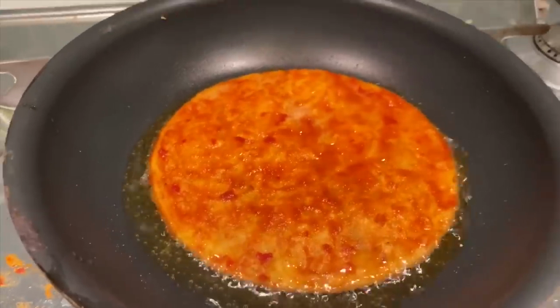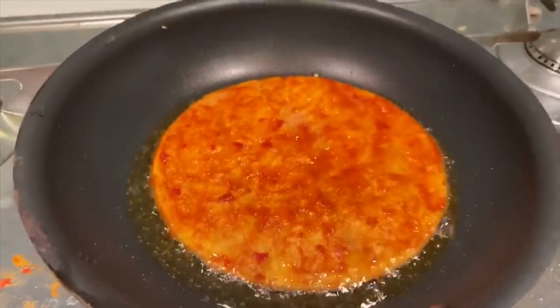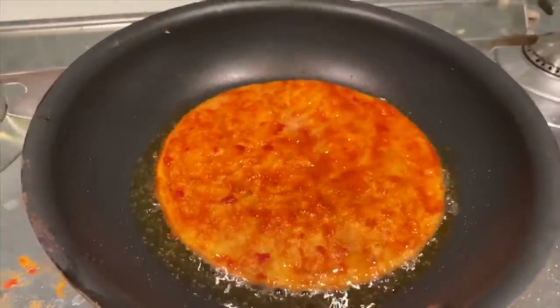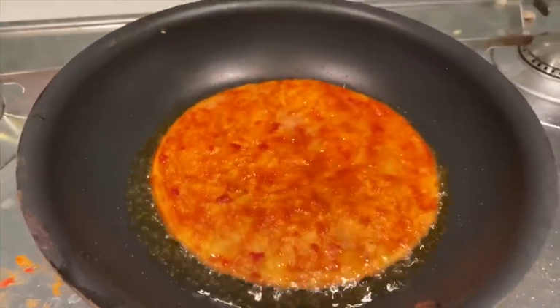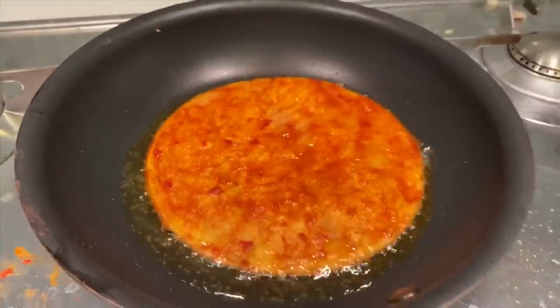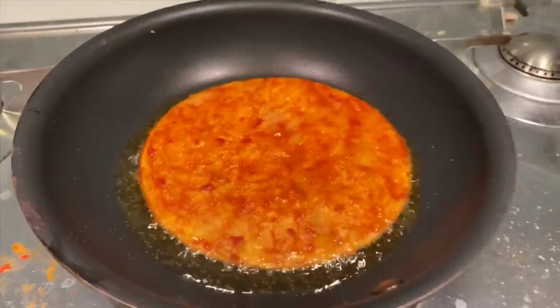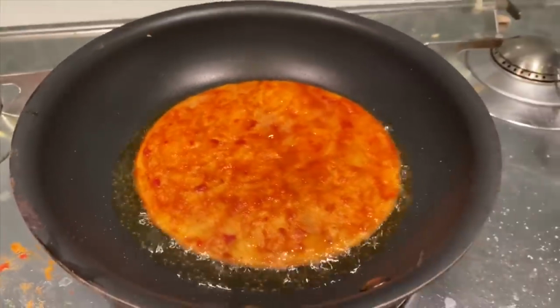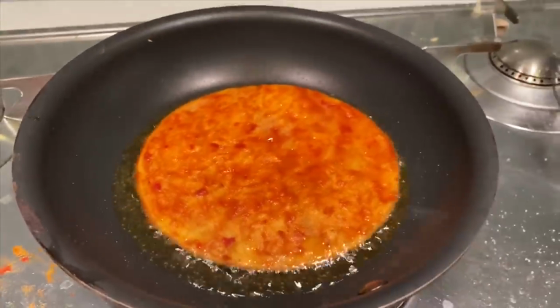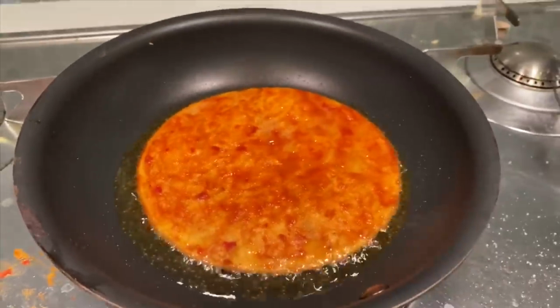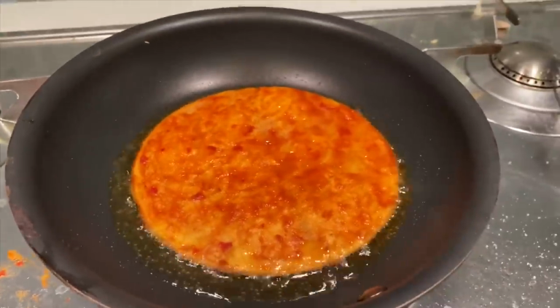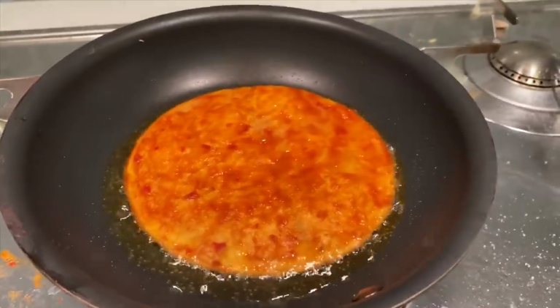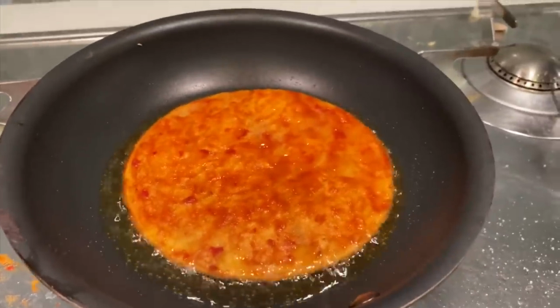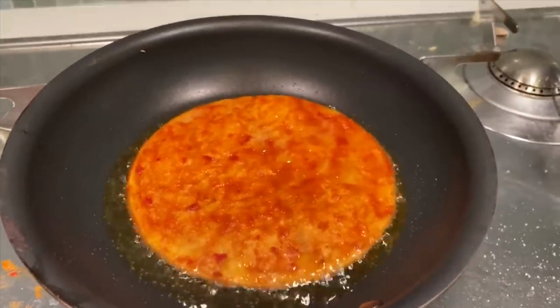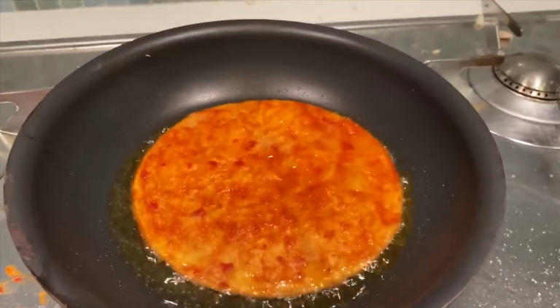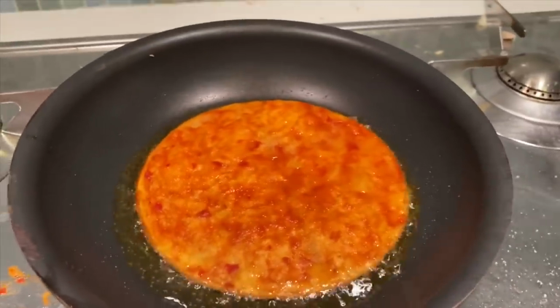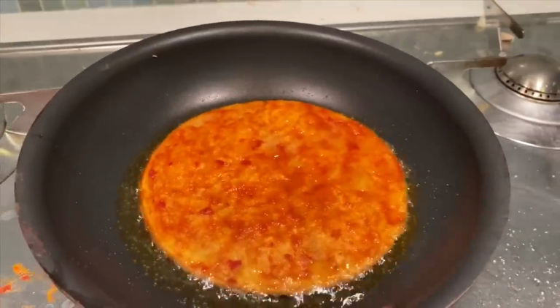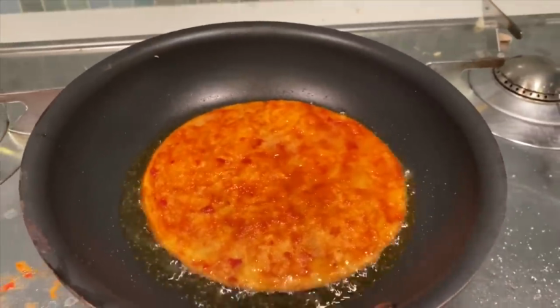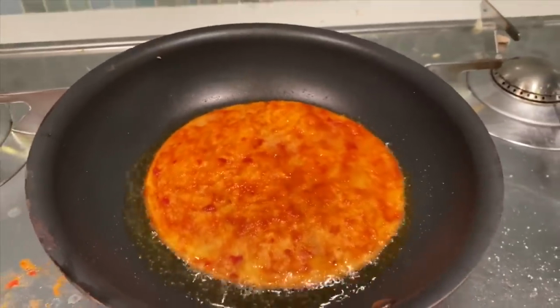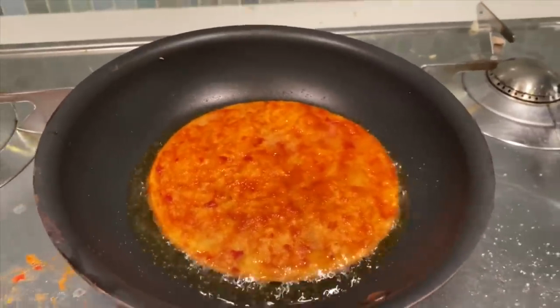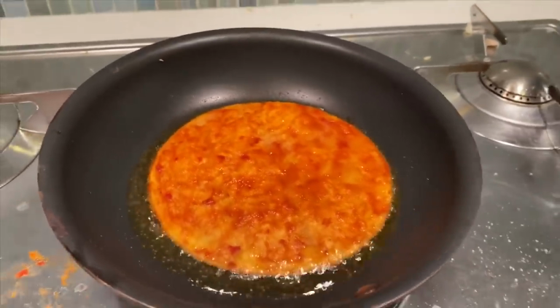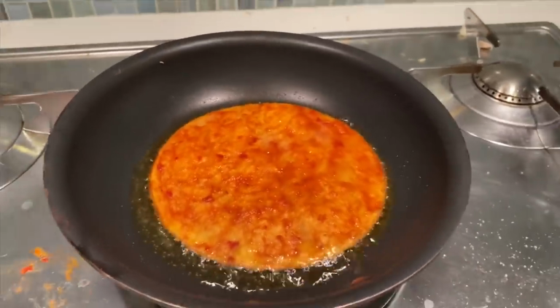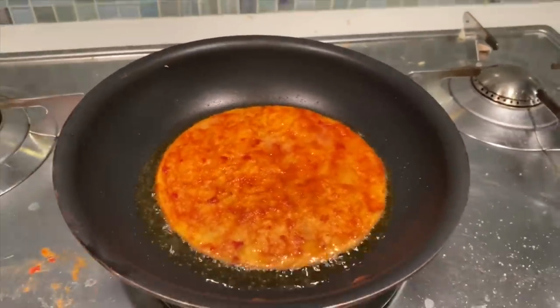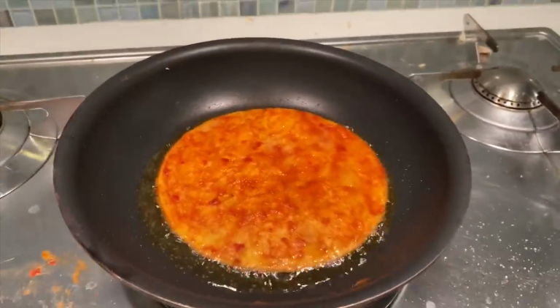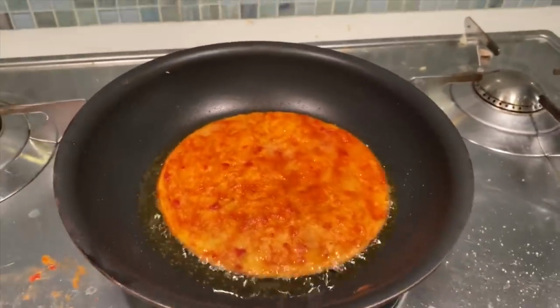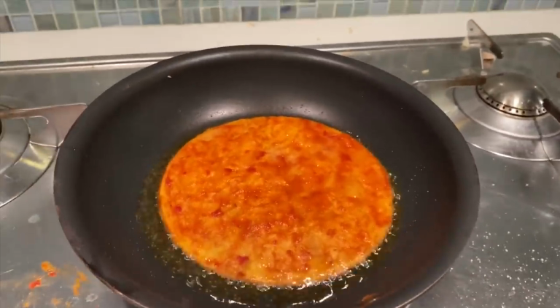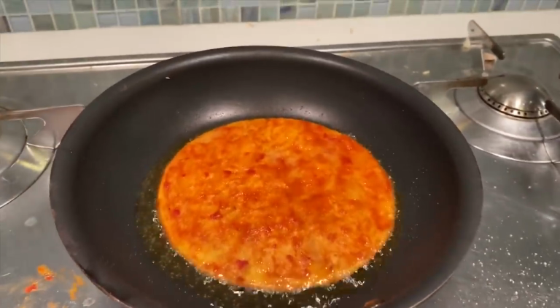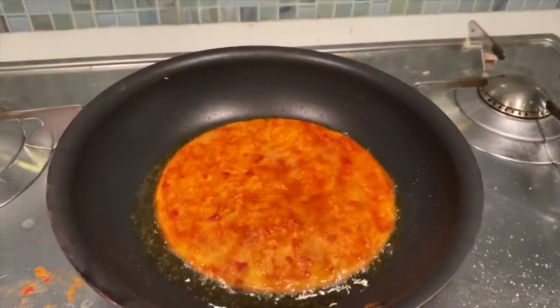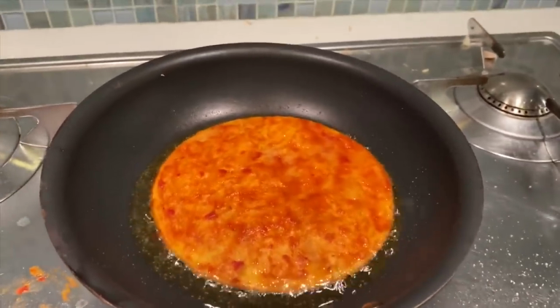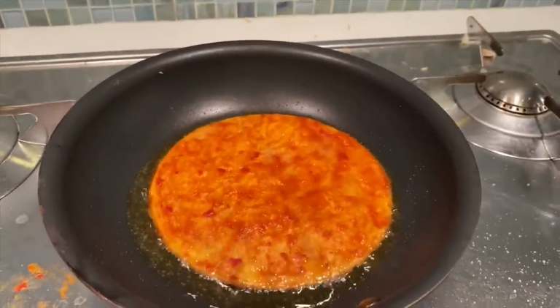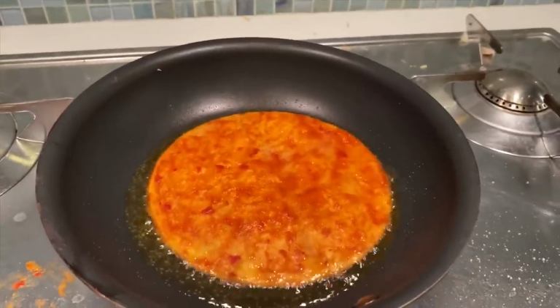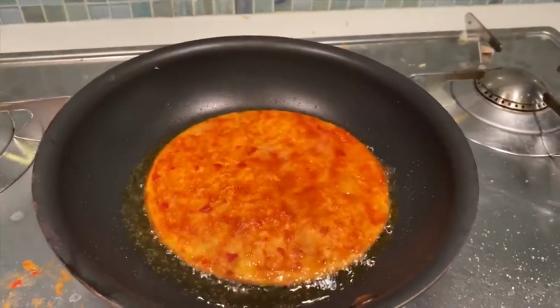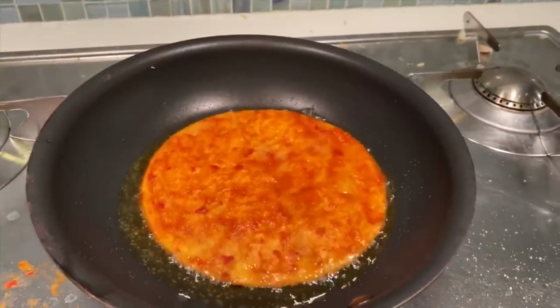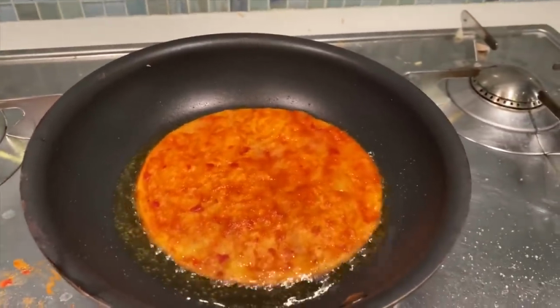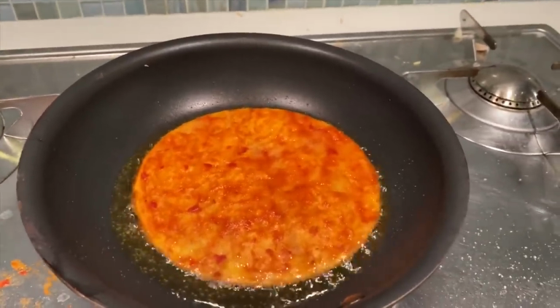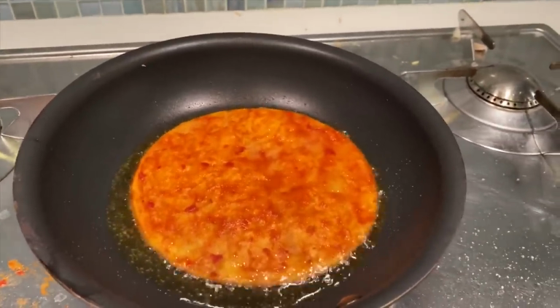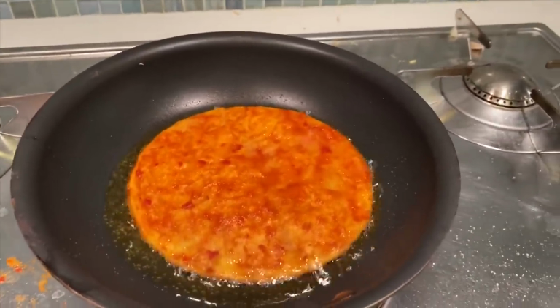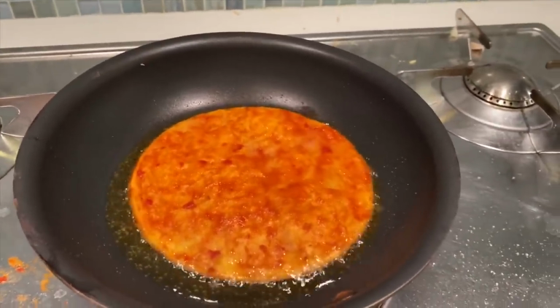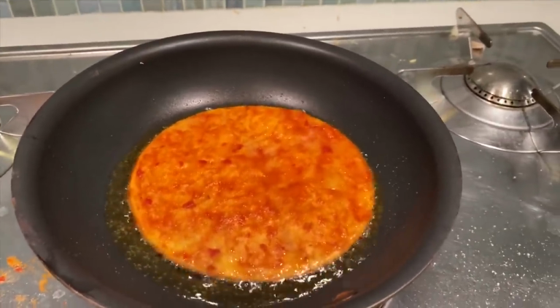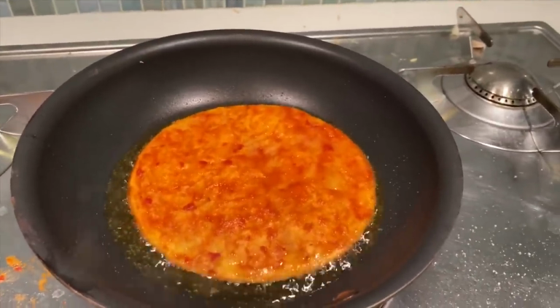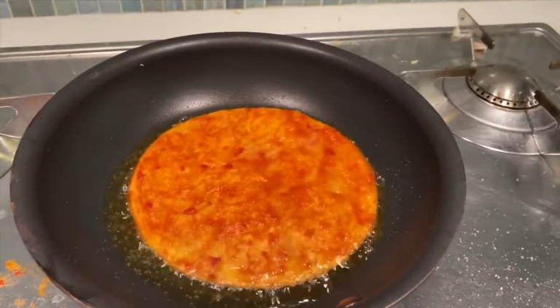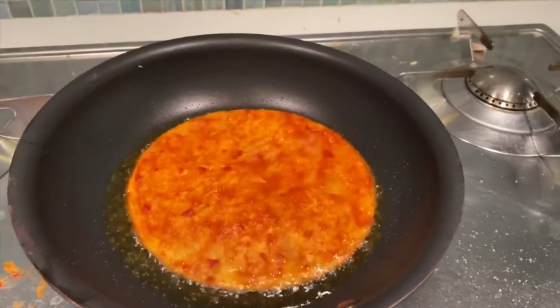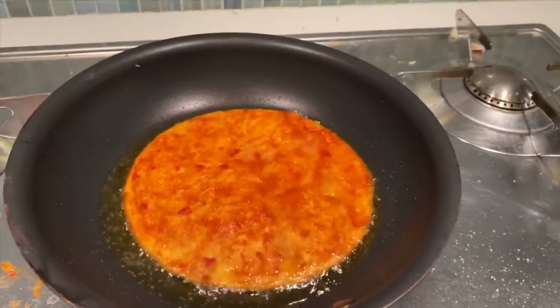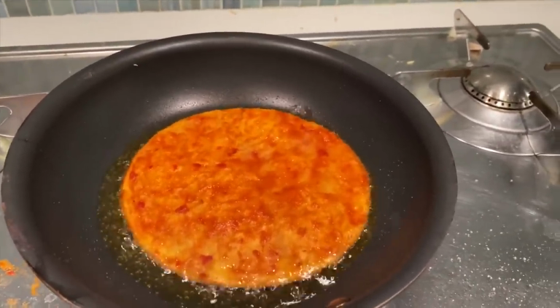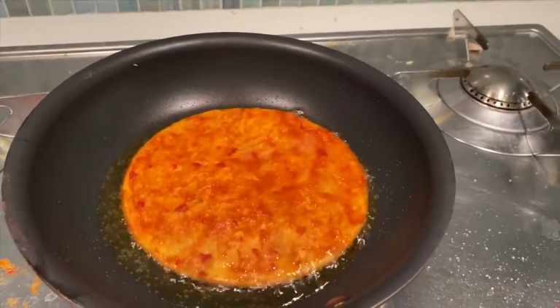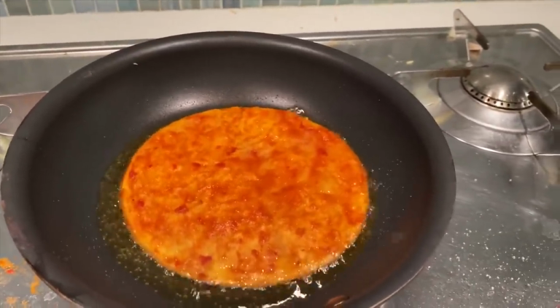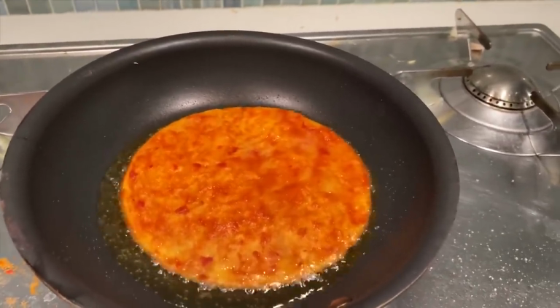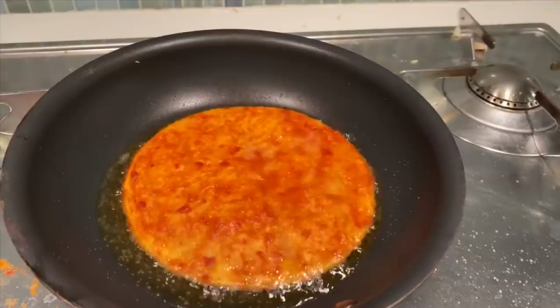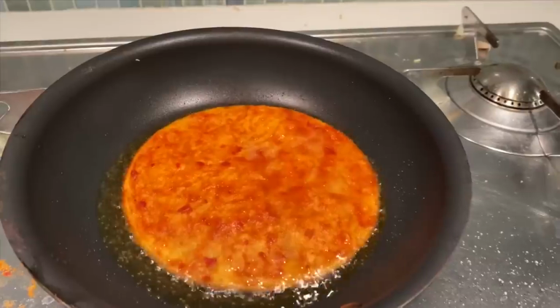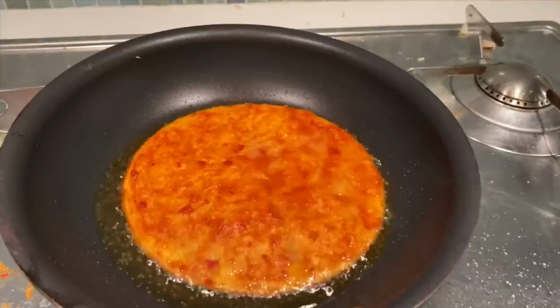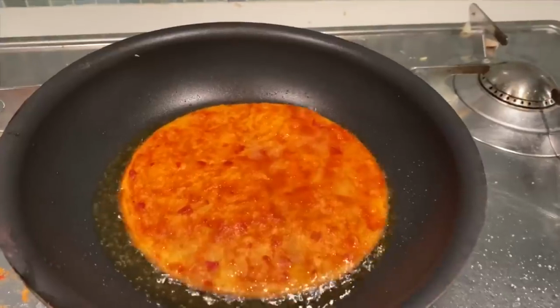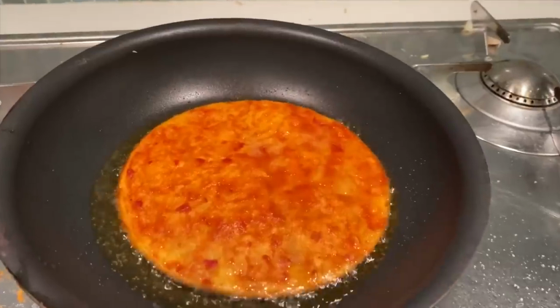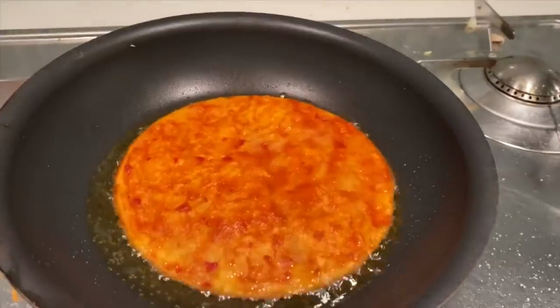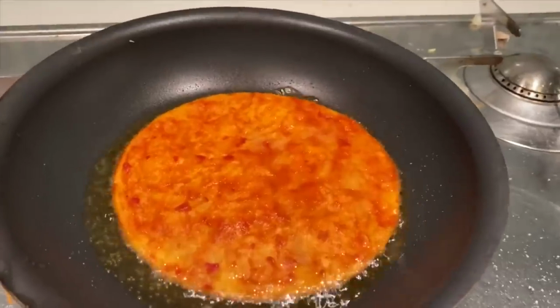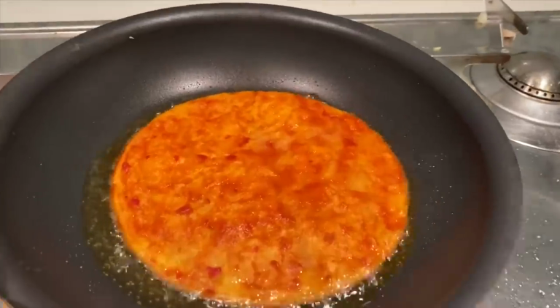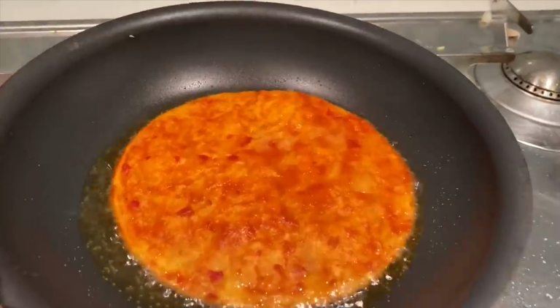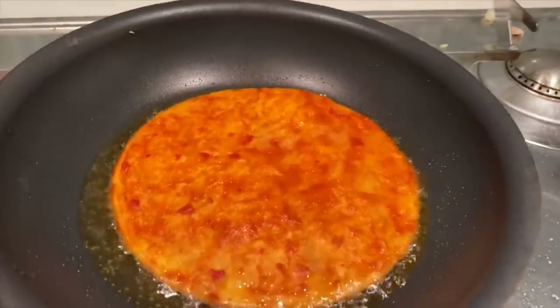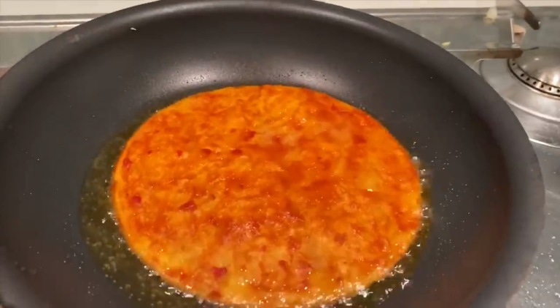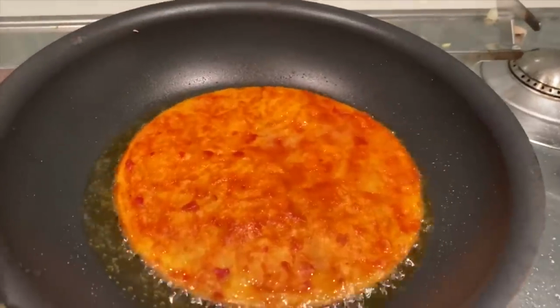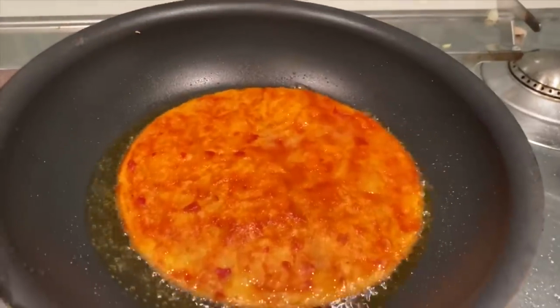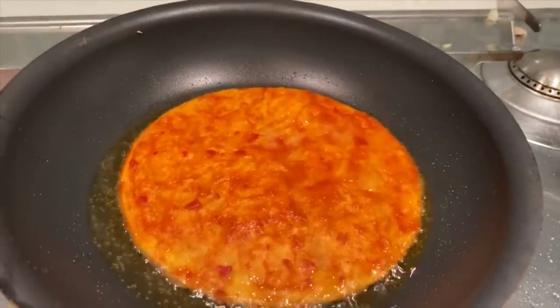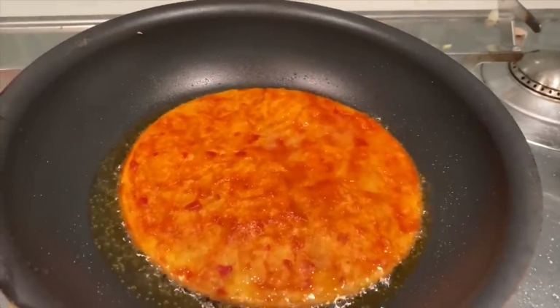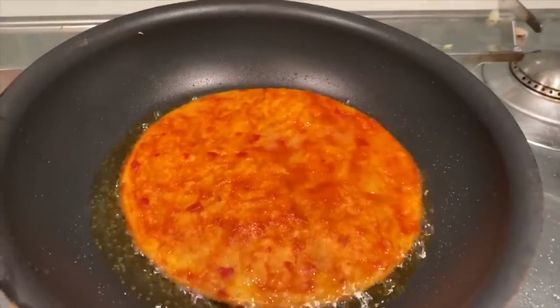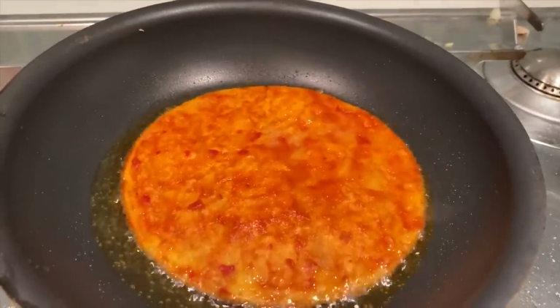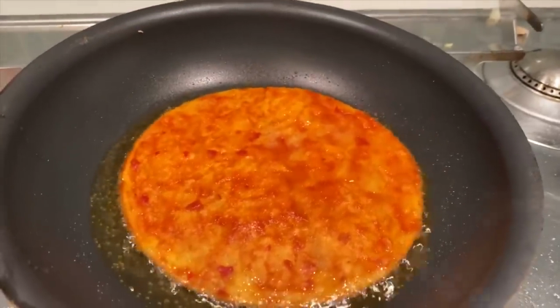One thing I don't understand with cooking shows — they never use the ventilator. How do you not get that noise in? That's very noisy.